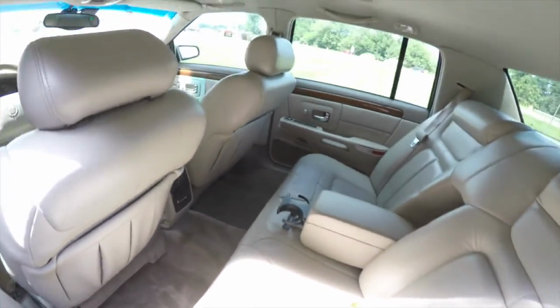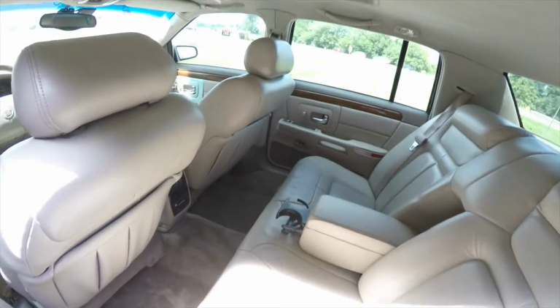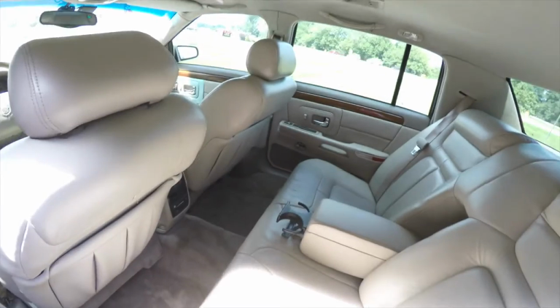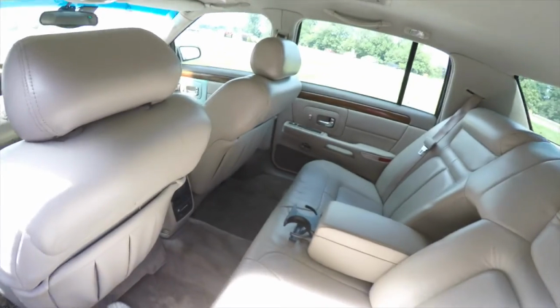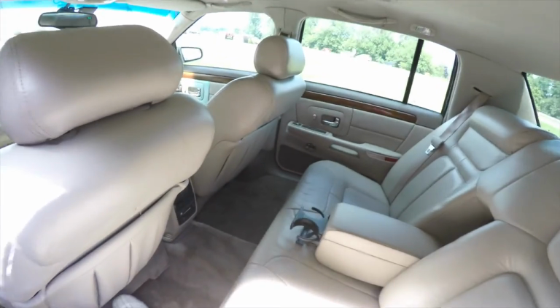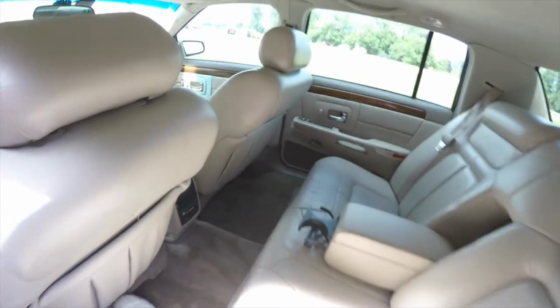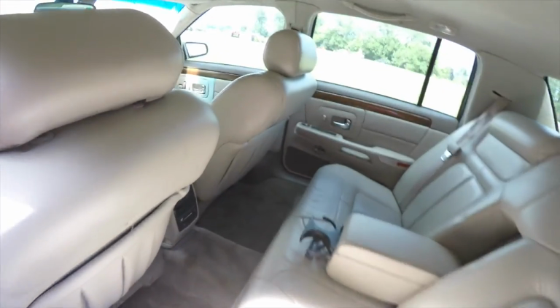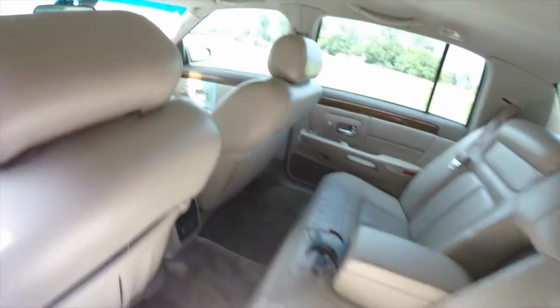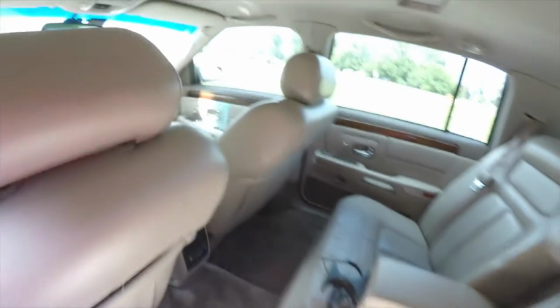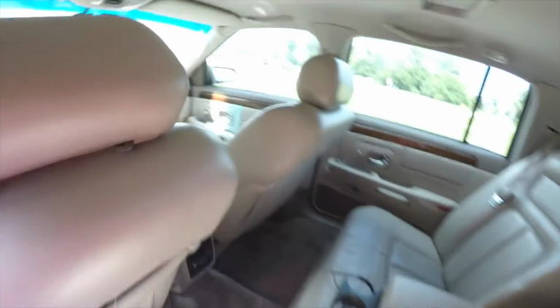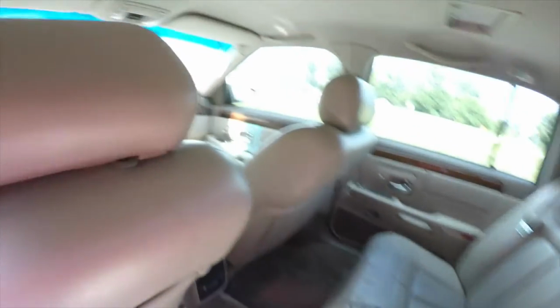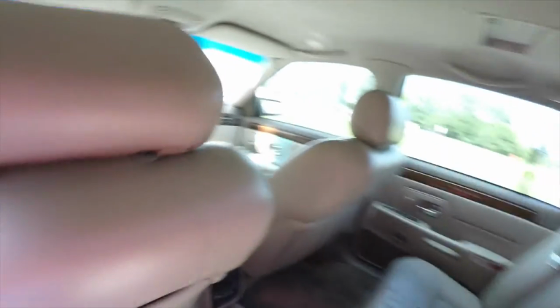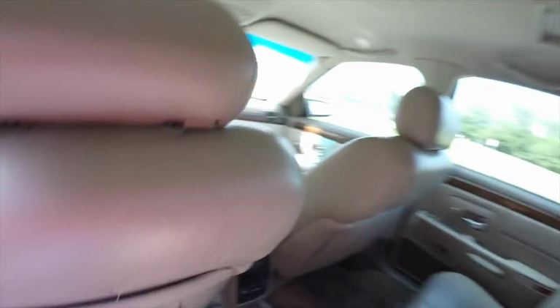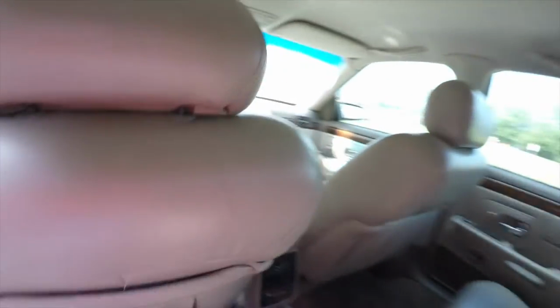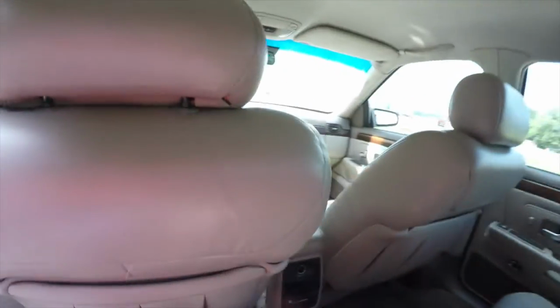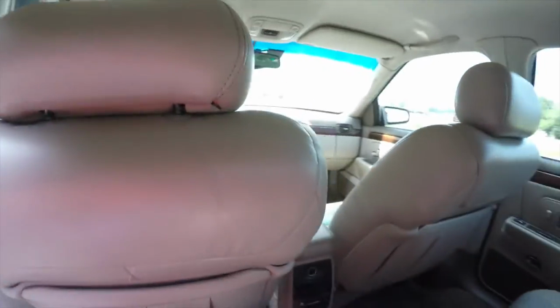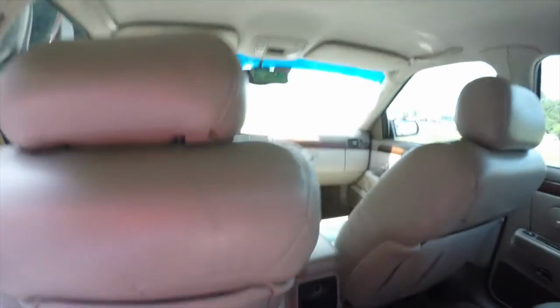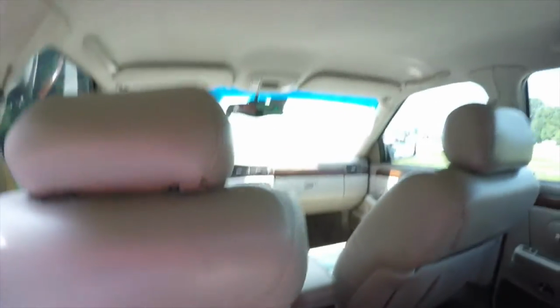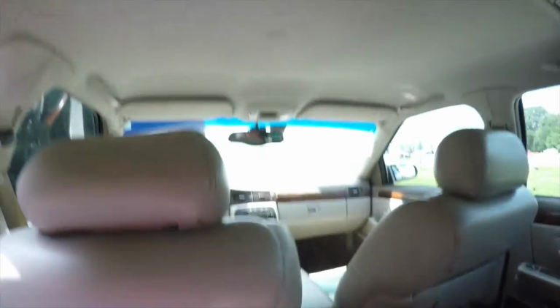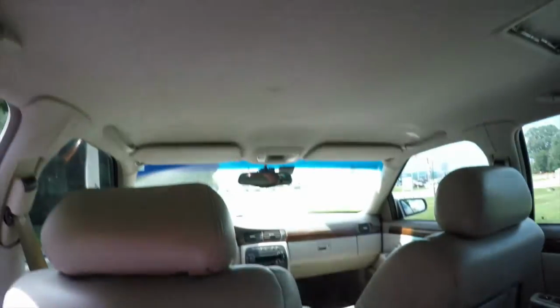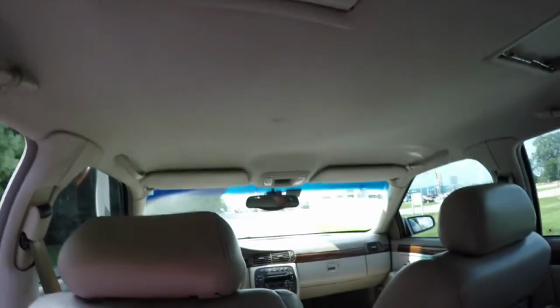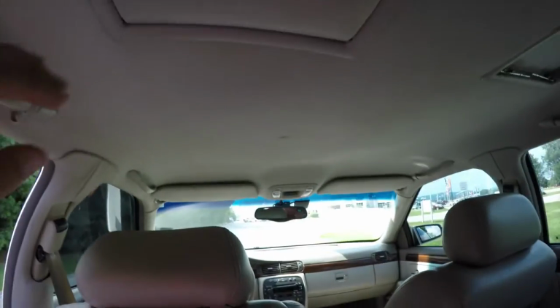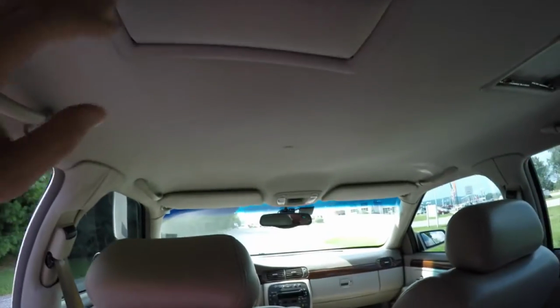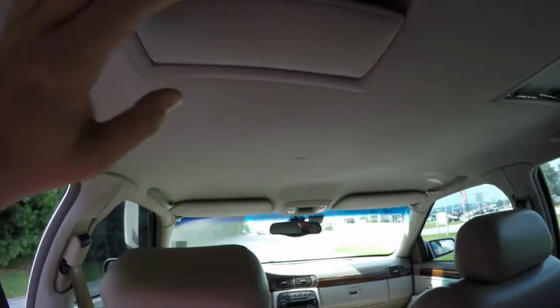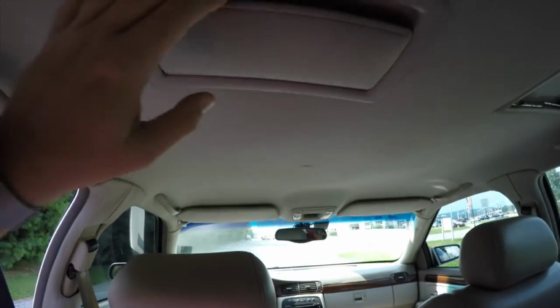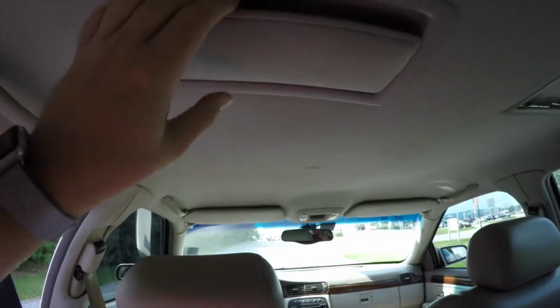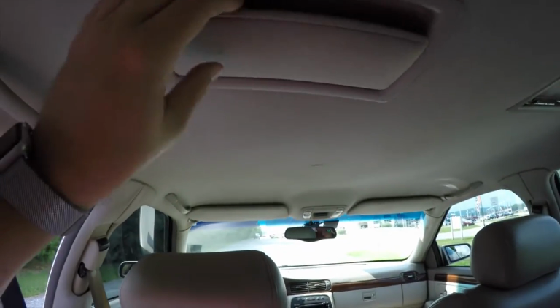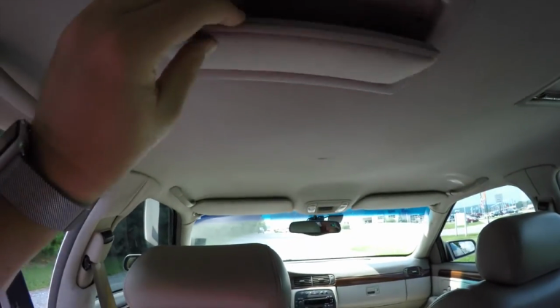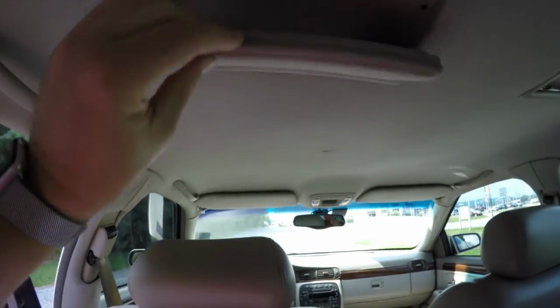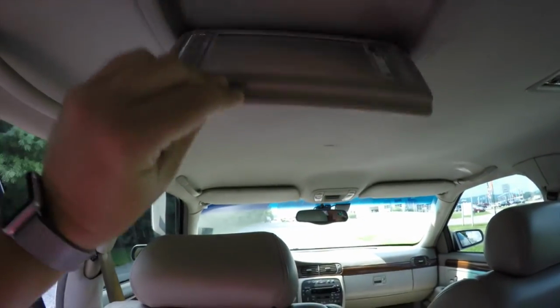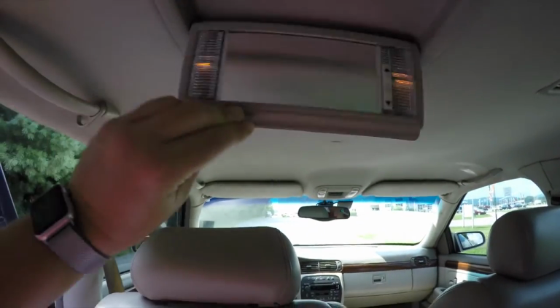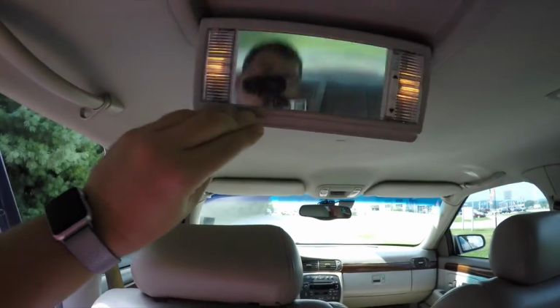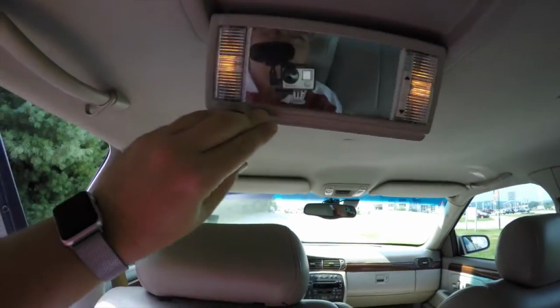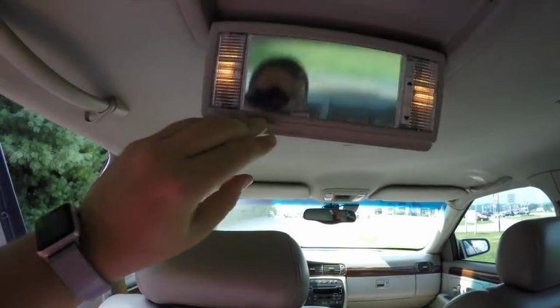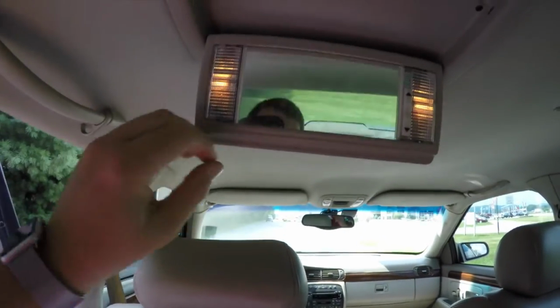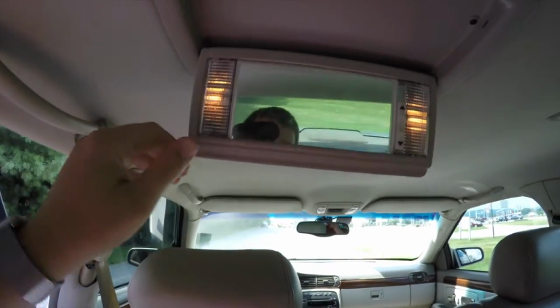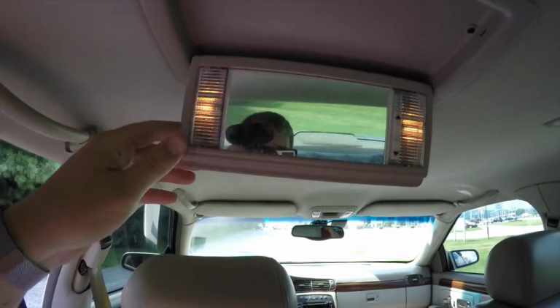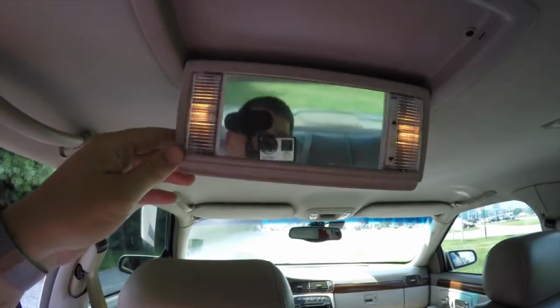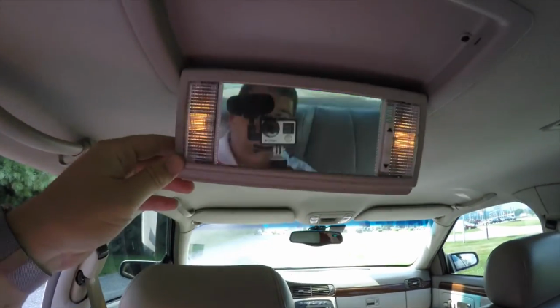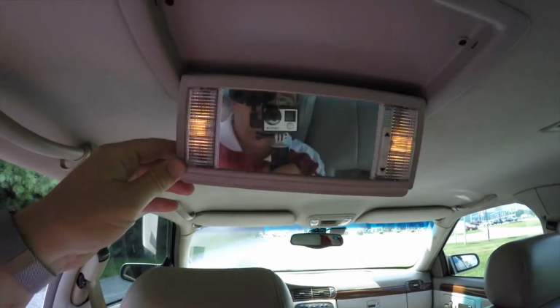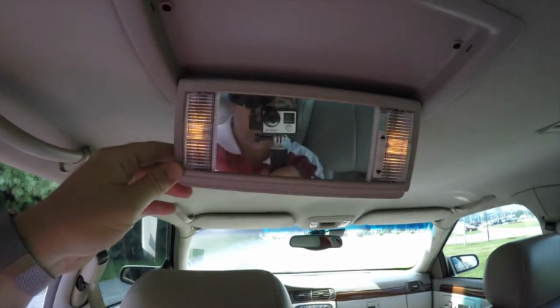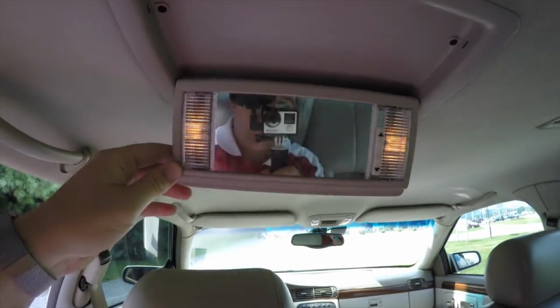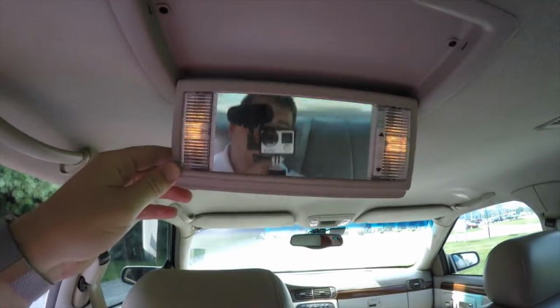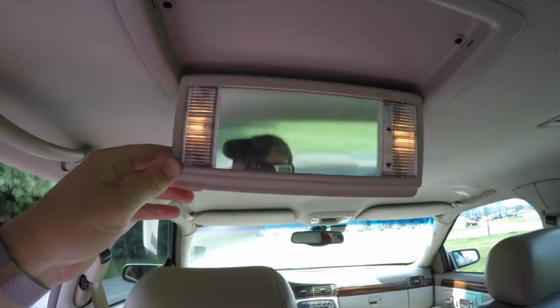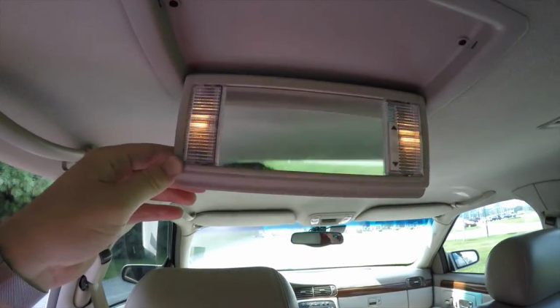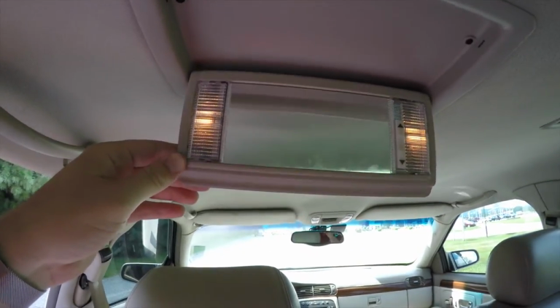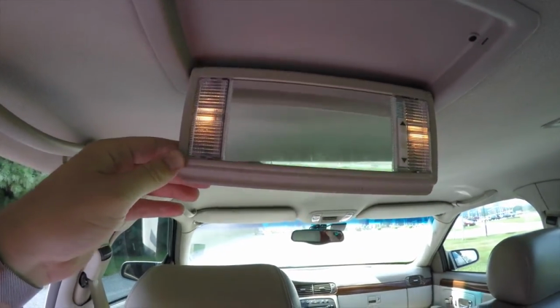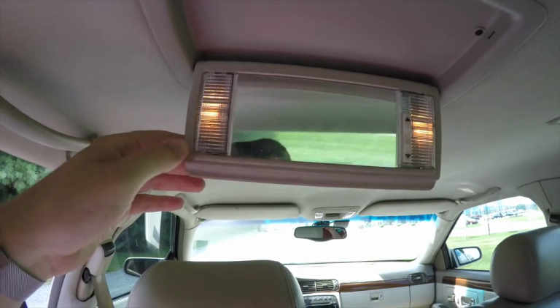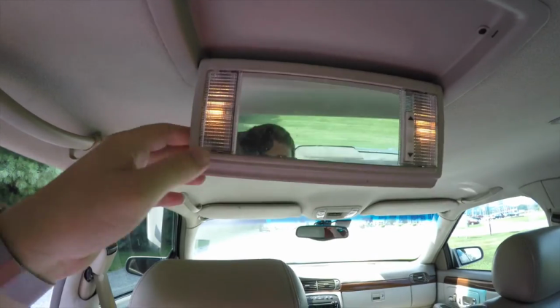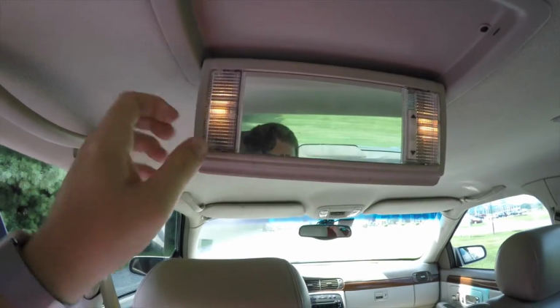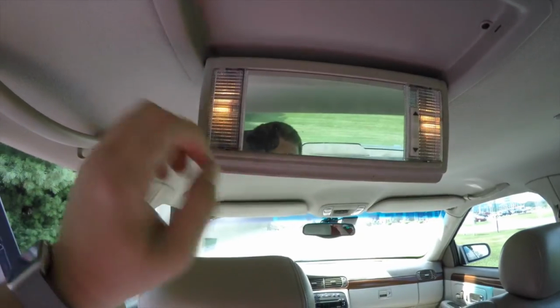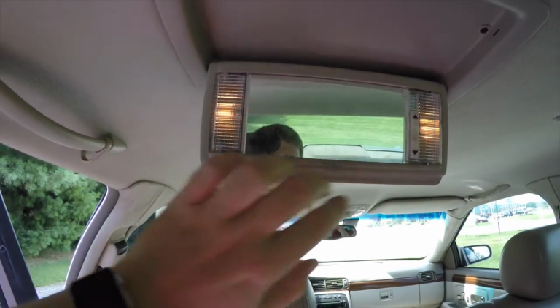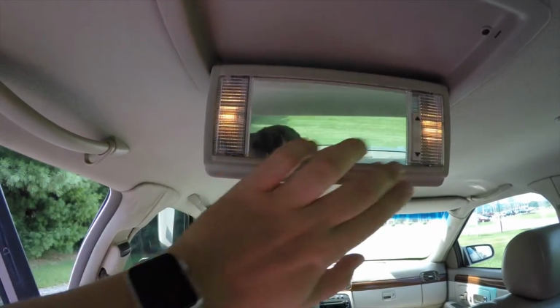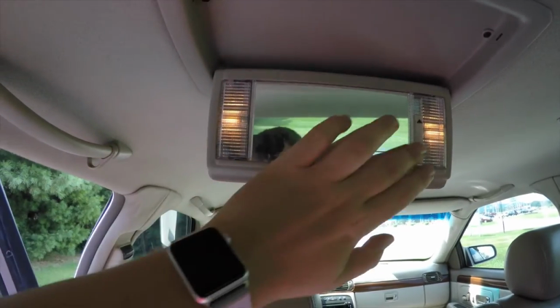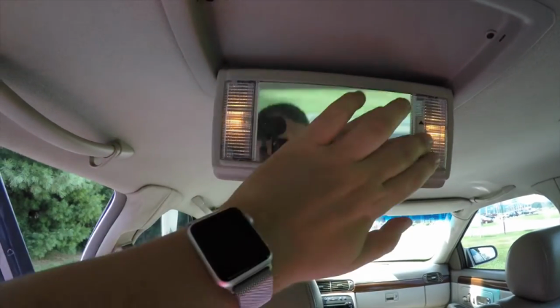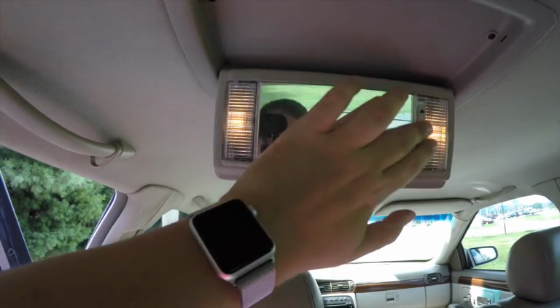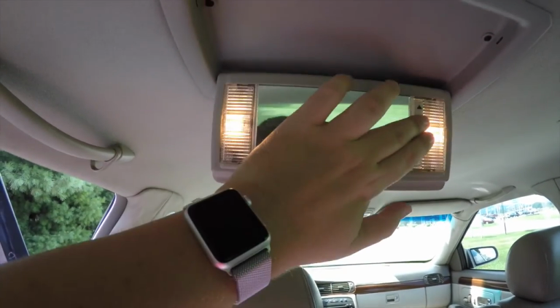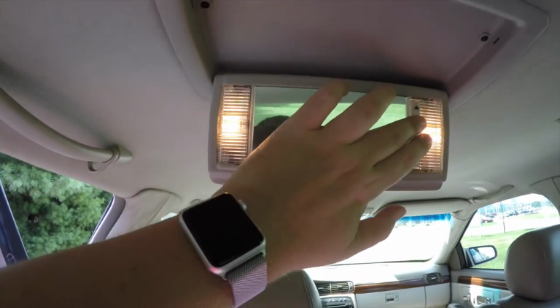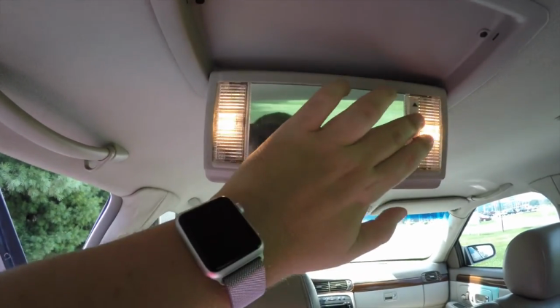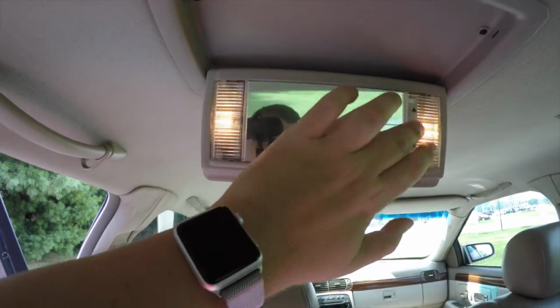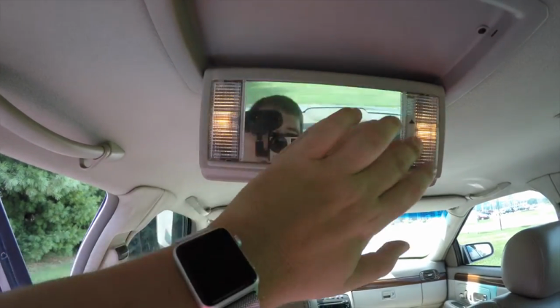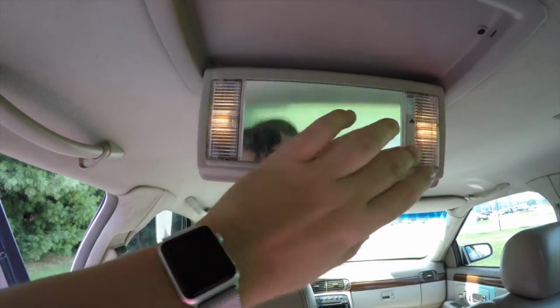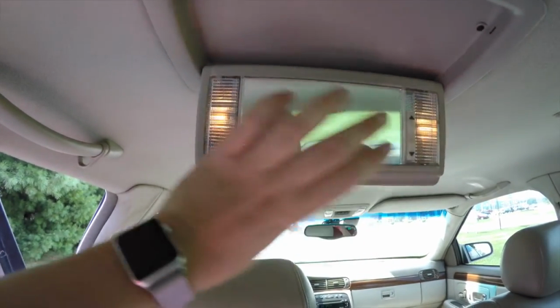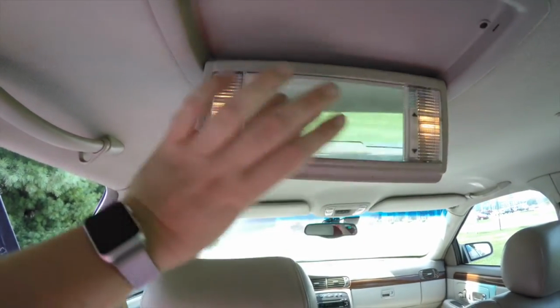Looking overhead in the rear, you've also got your own vanity mirrors with adjustable lighting.